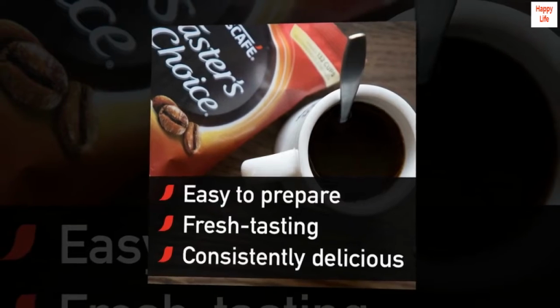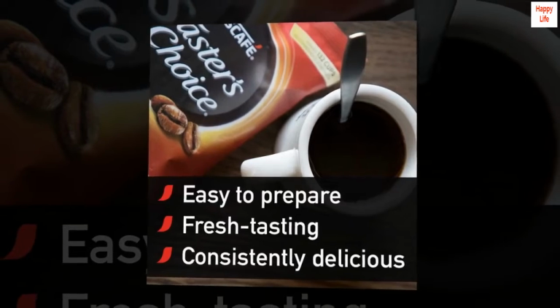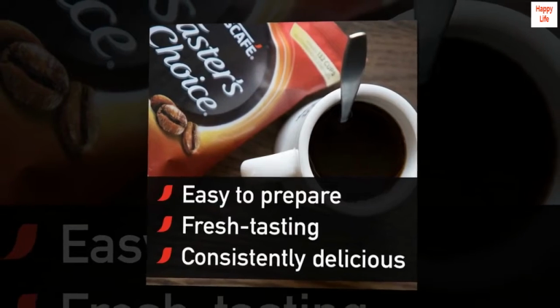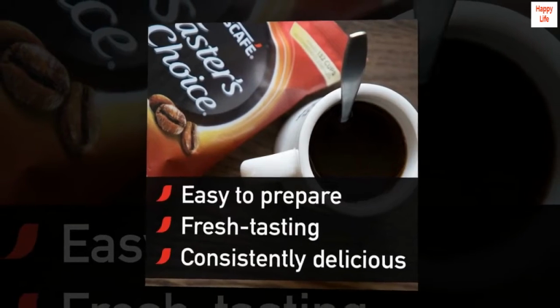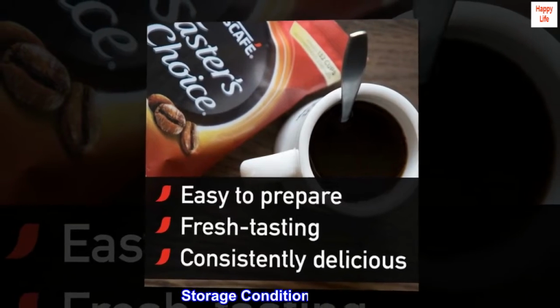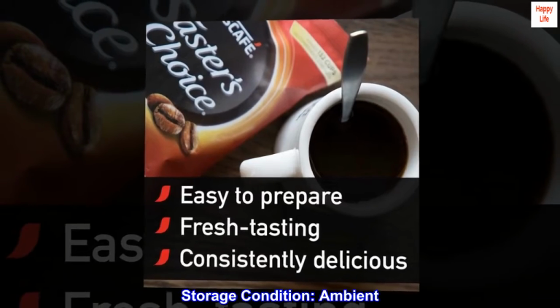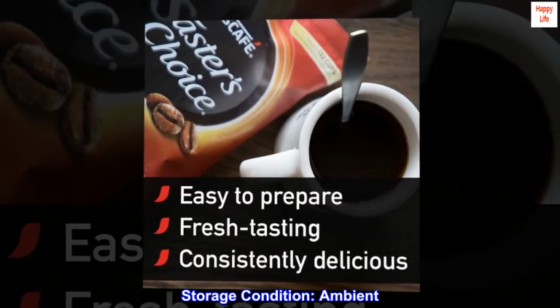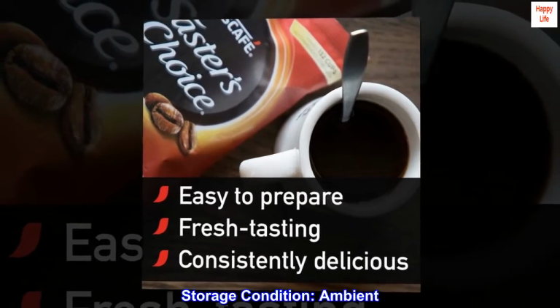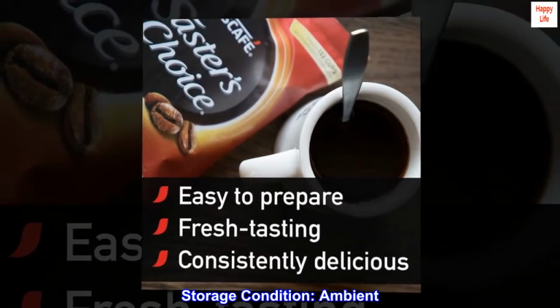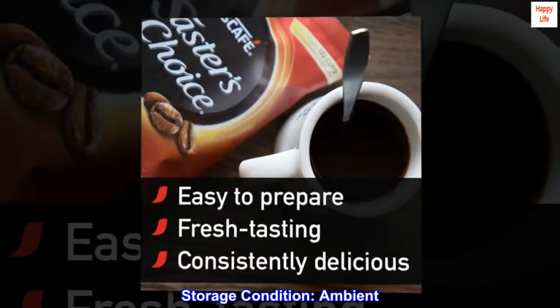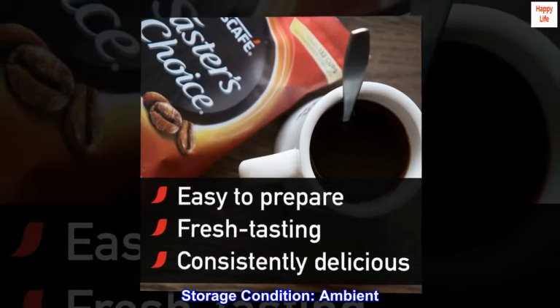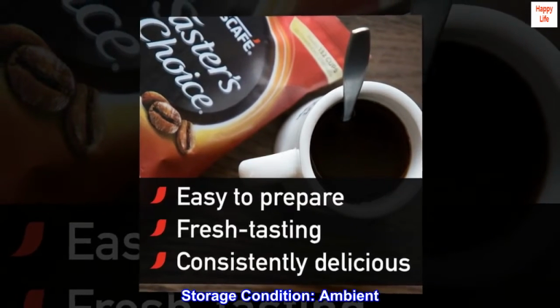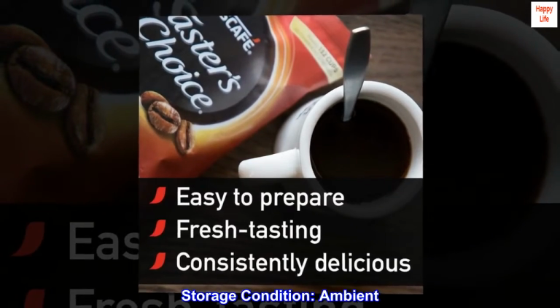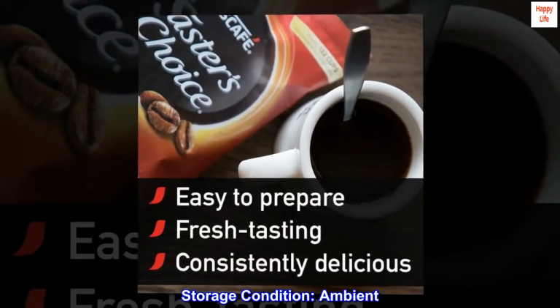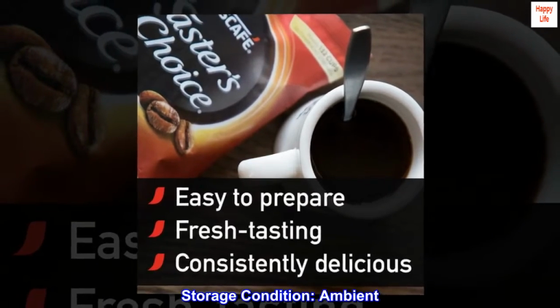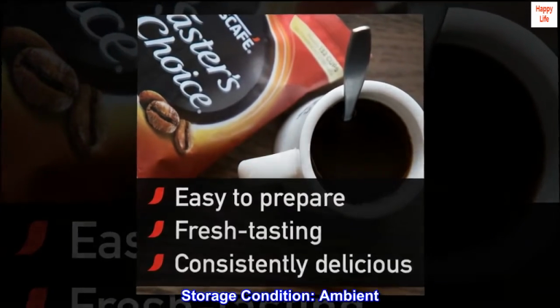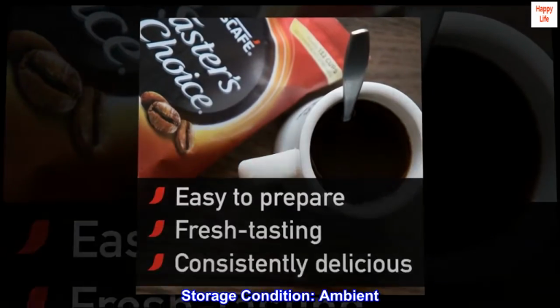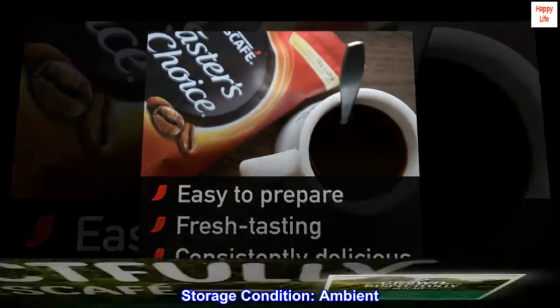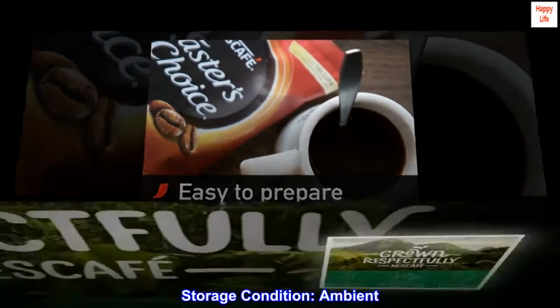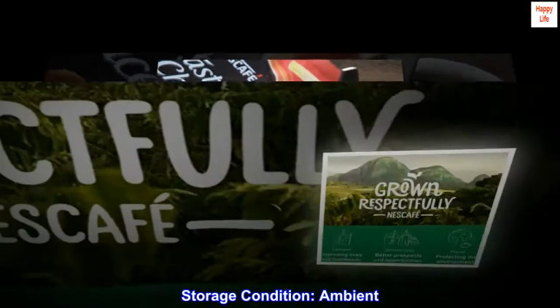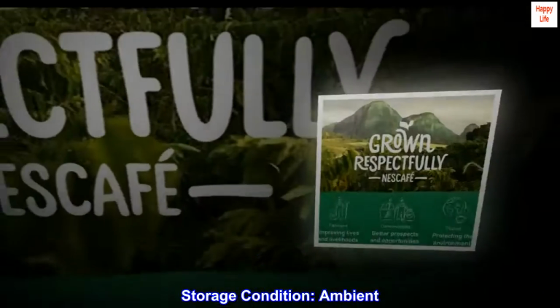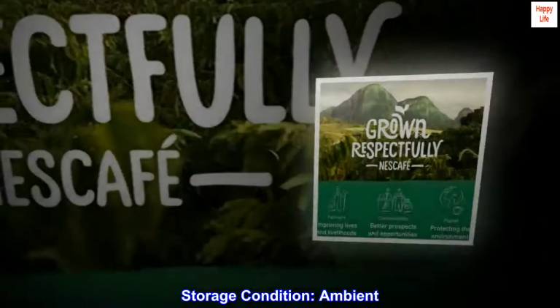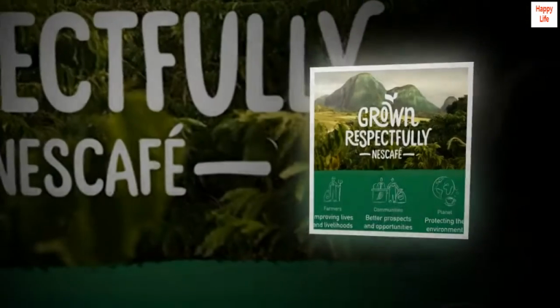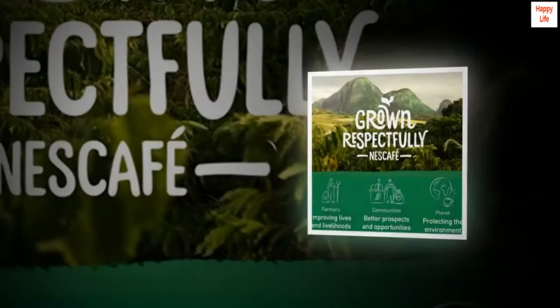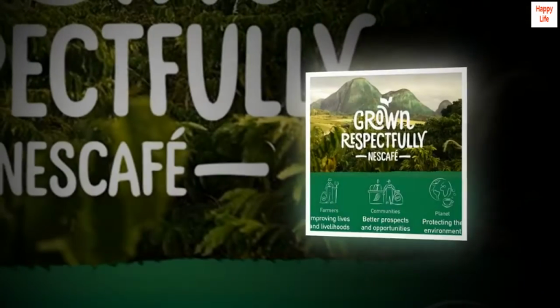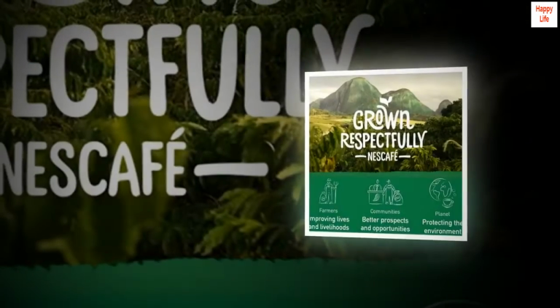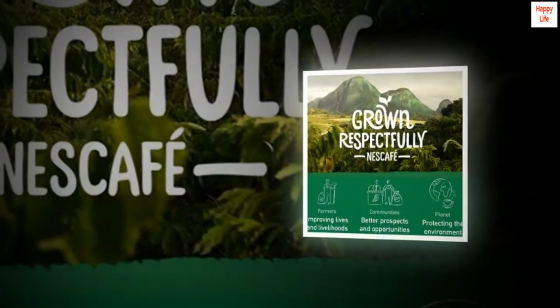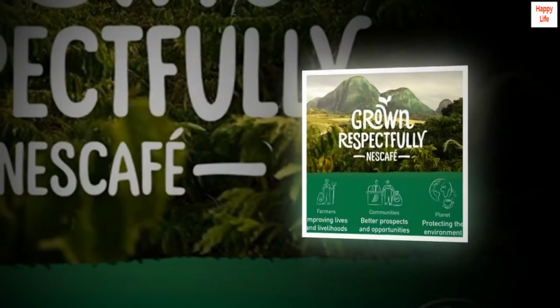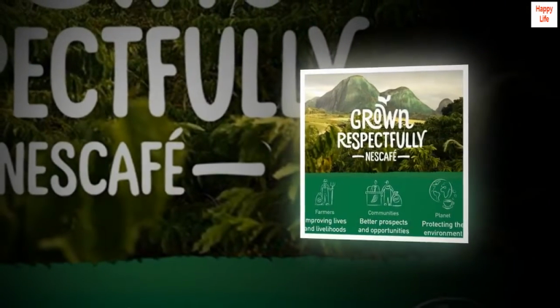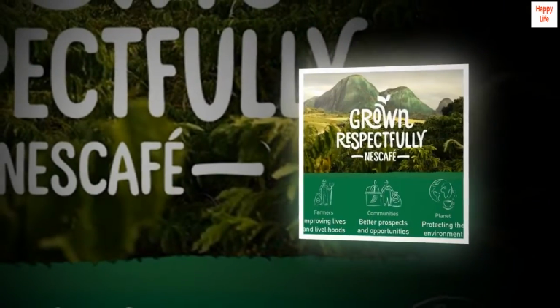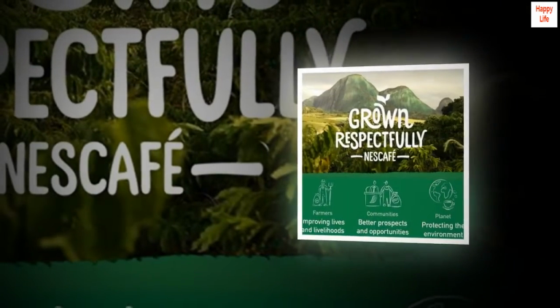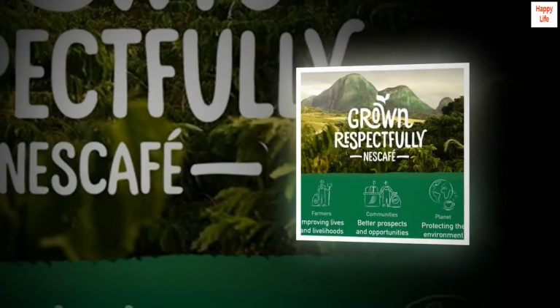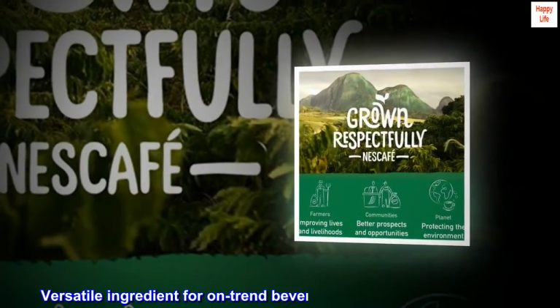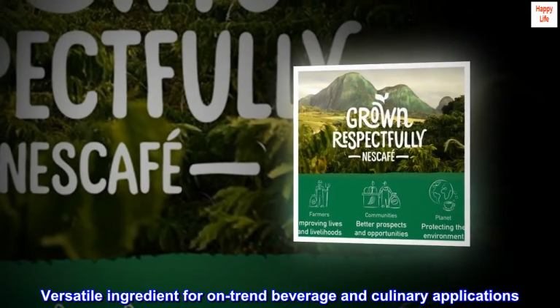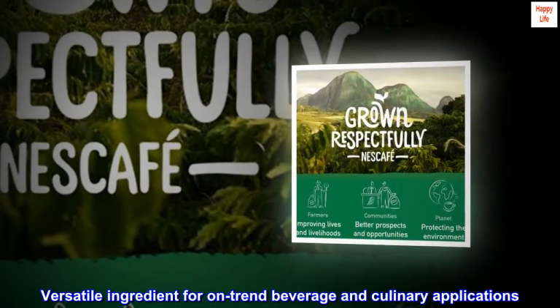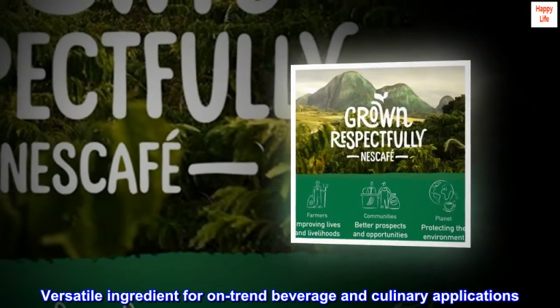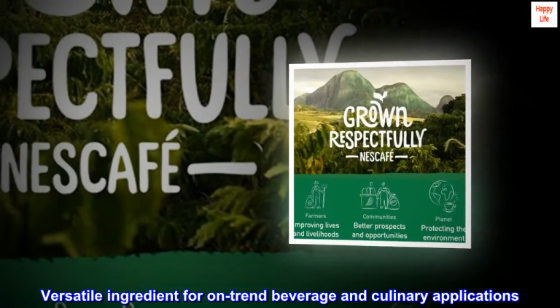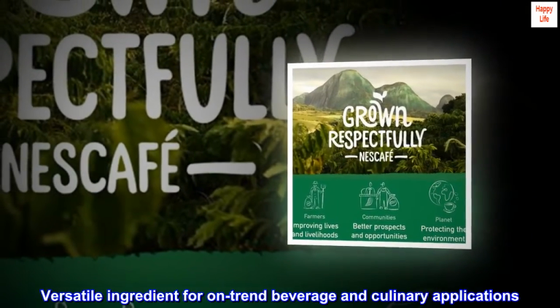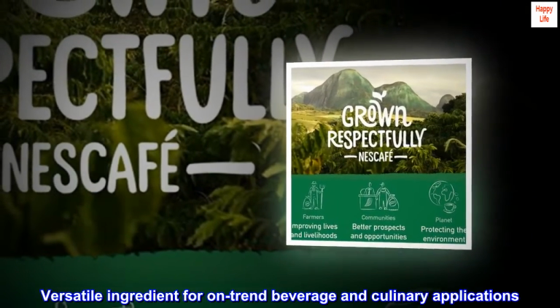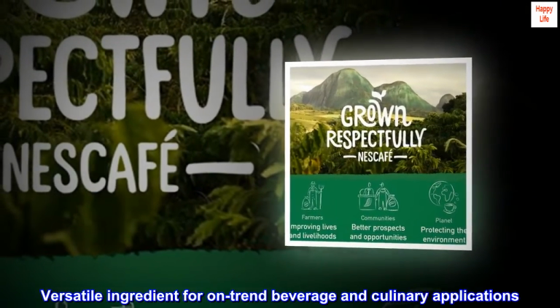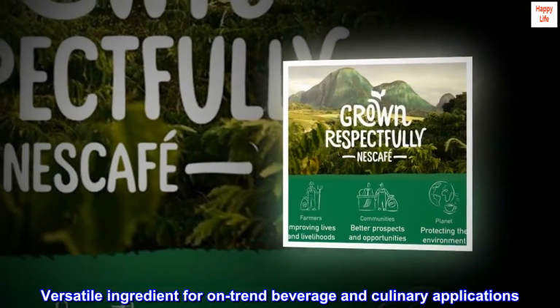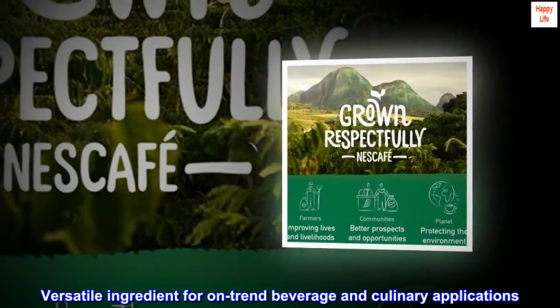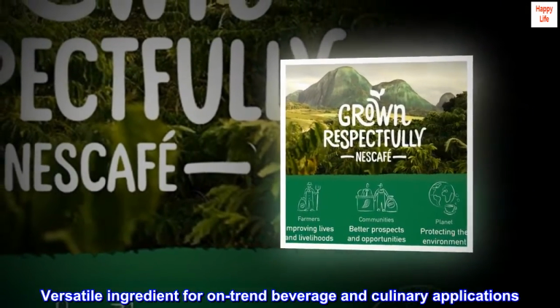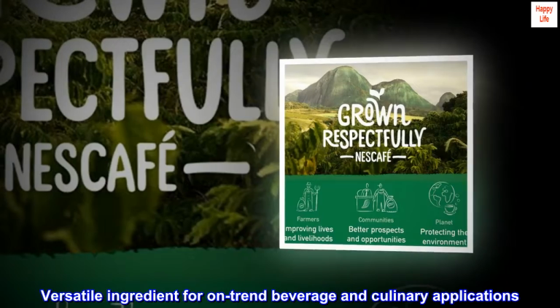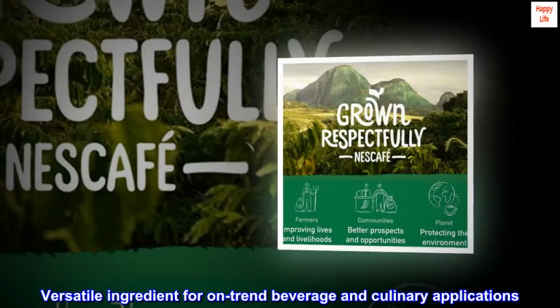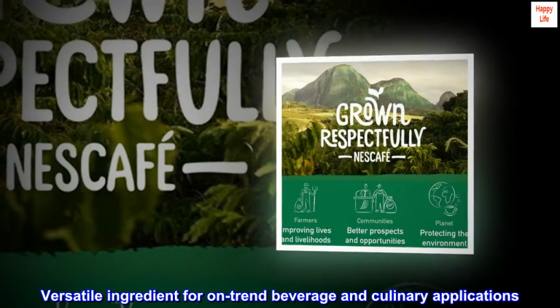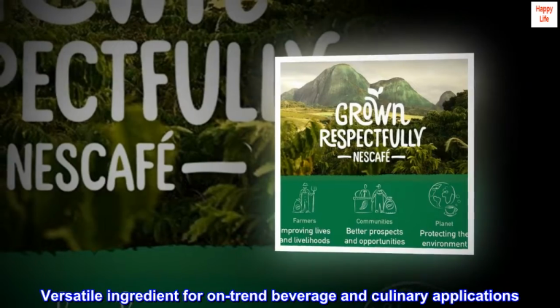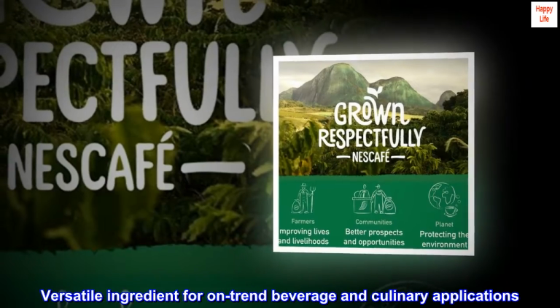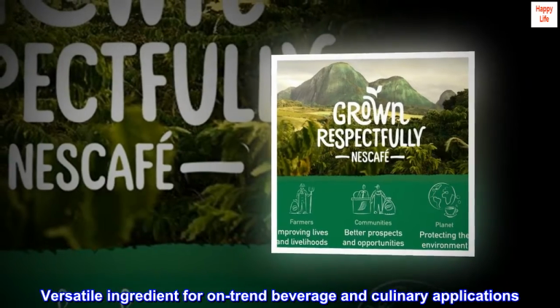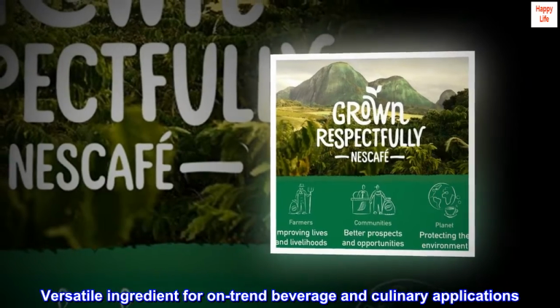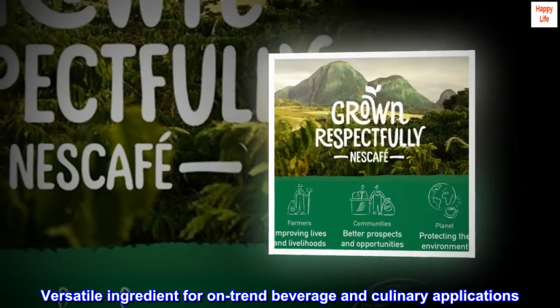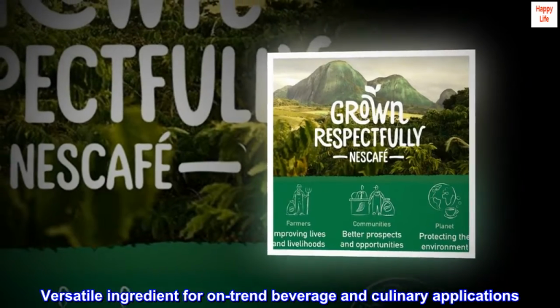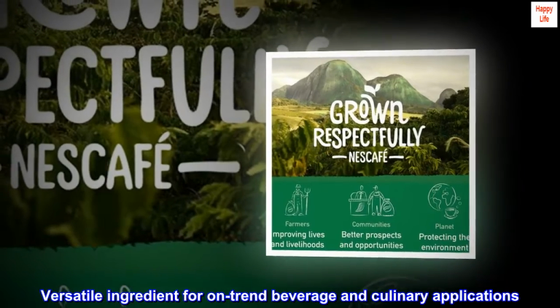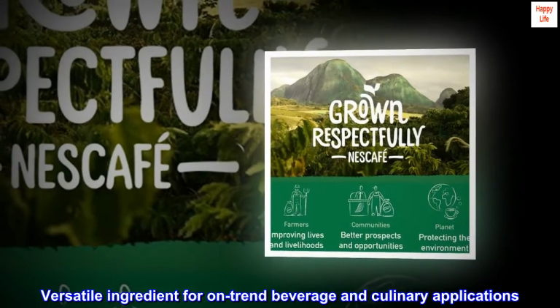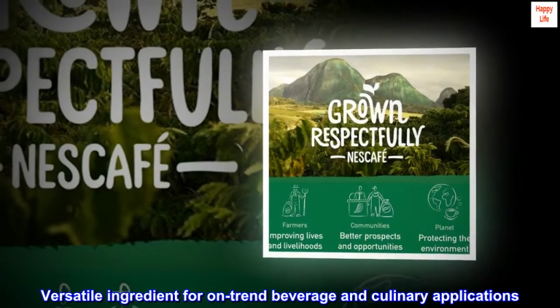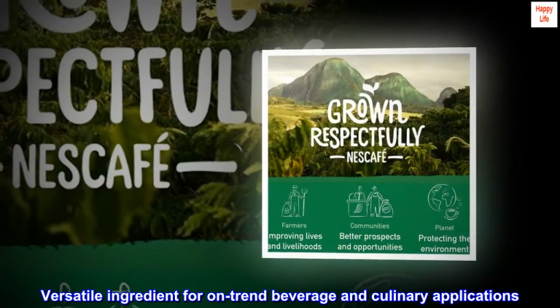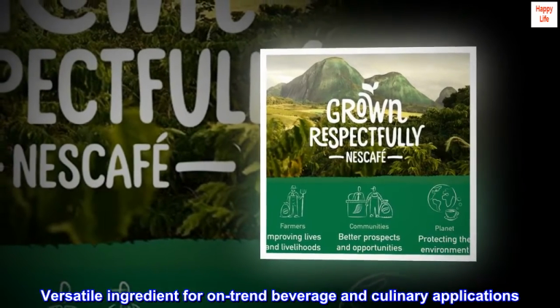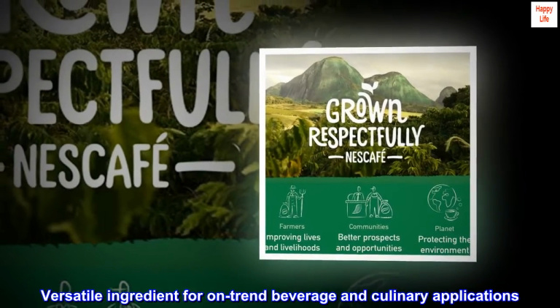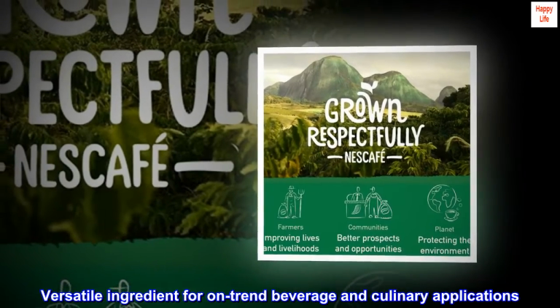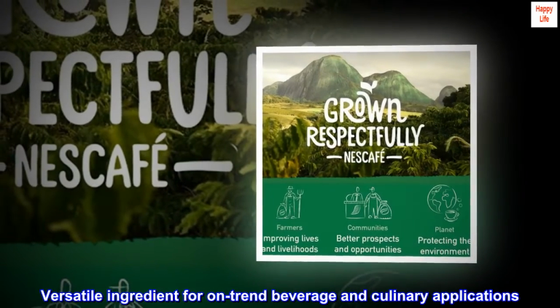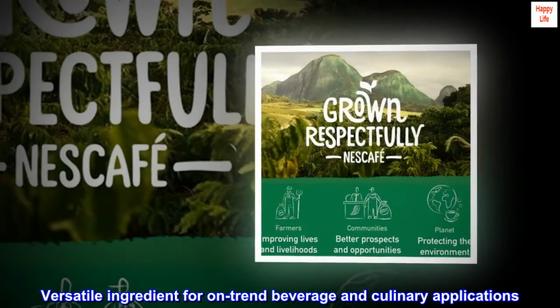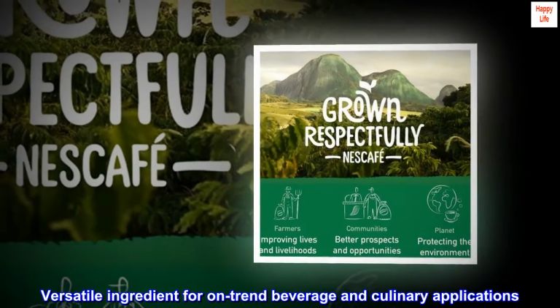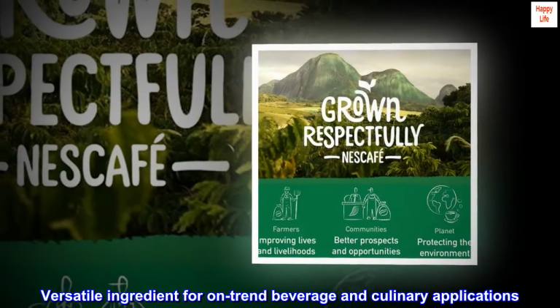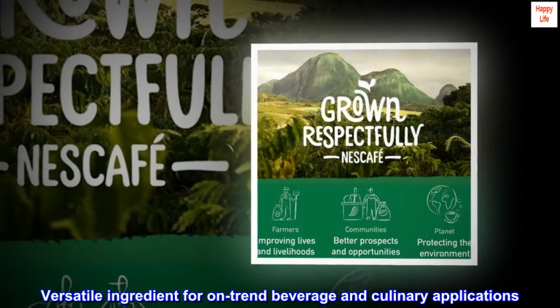Storage condition: Ambient. Versatile ingredient for on-trend beverage and culinary applications.